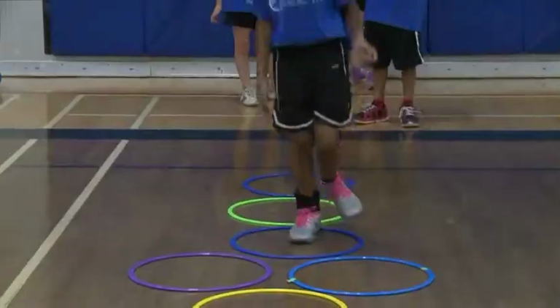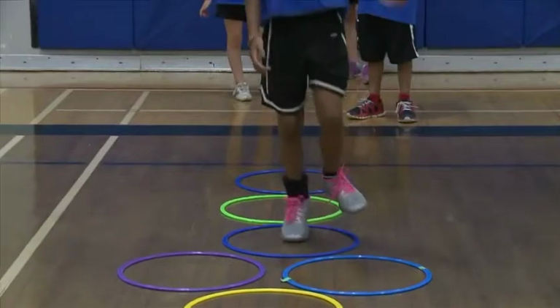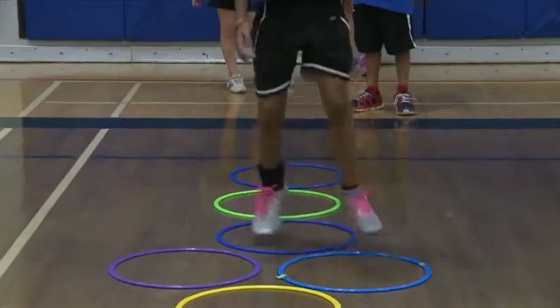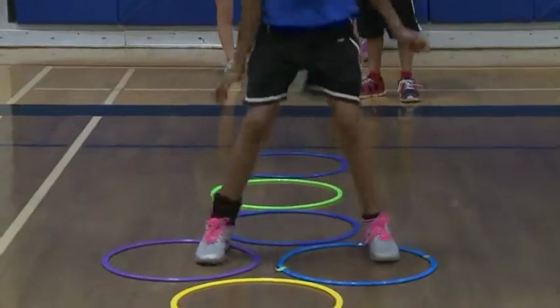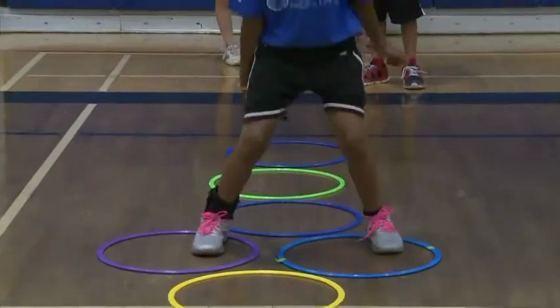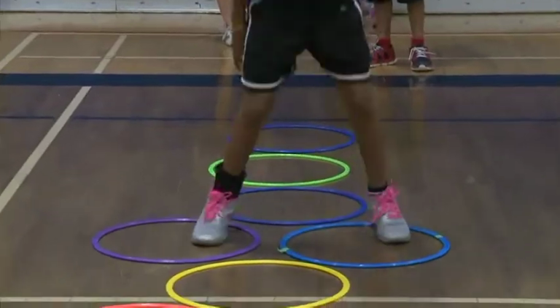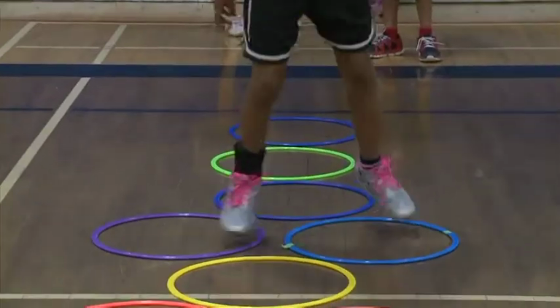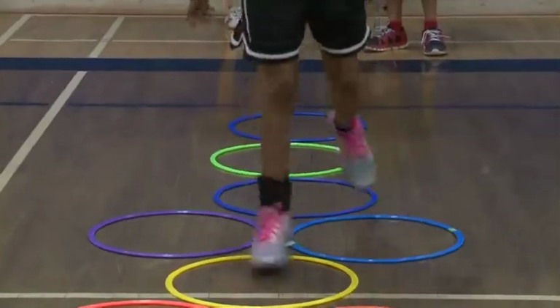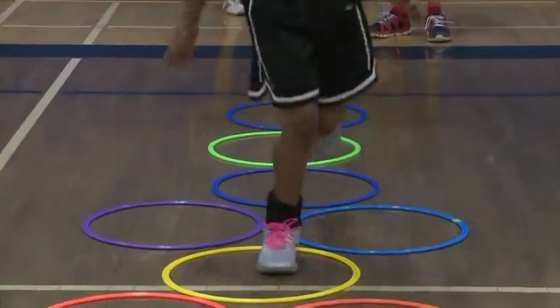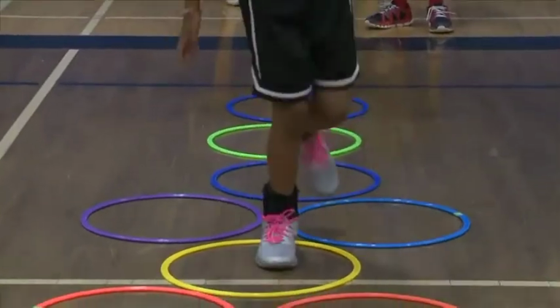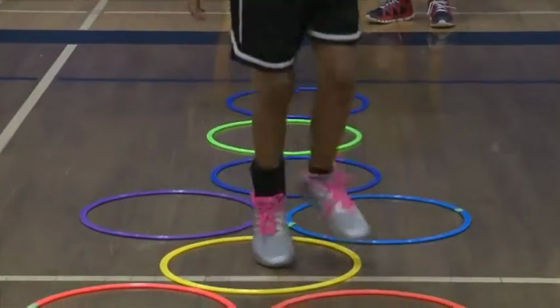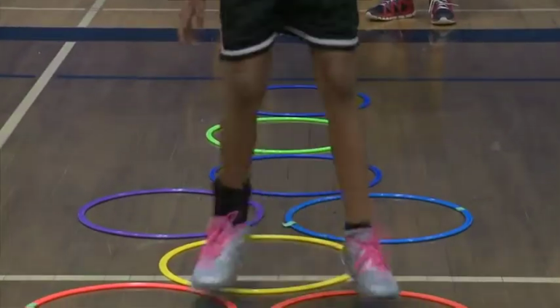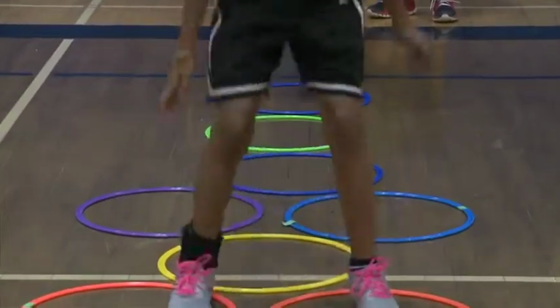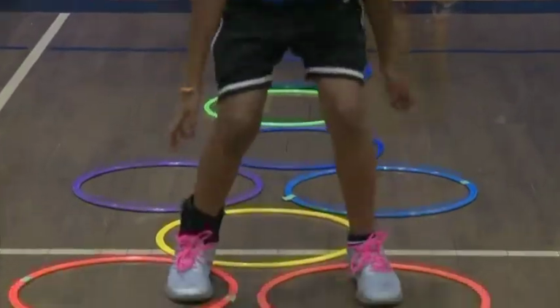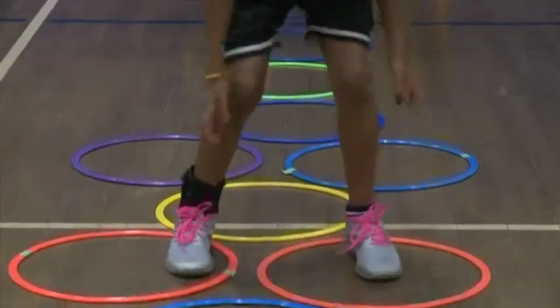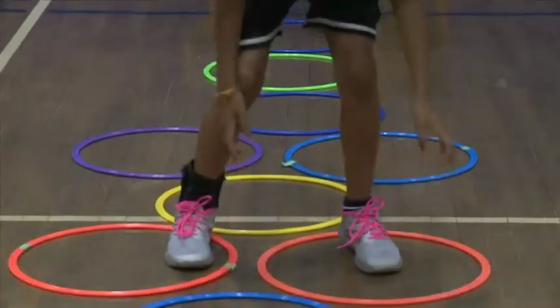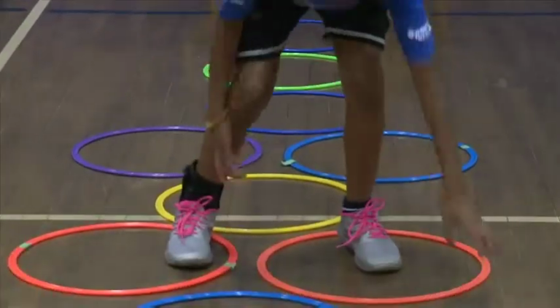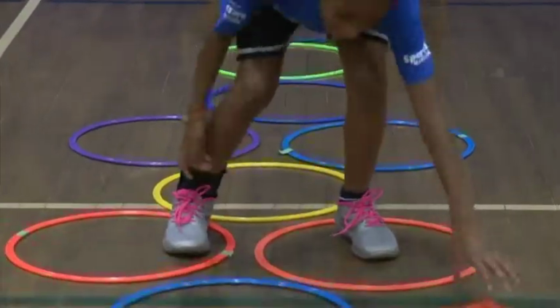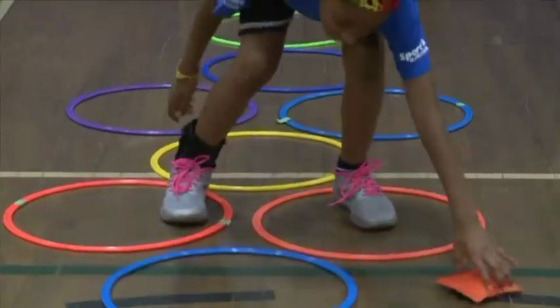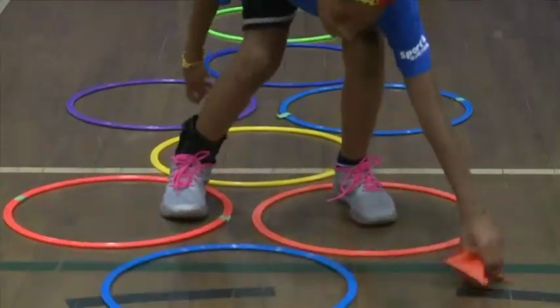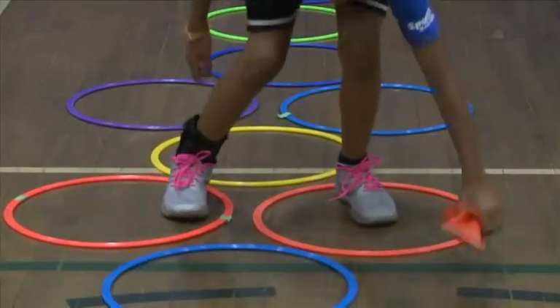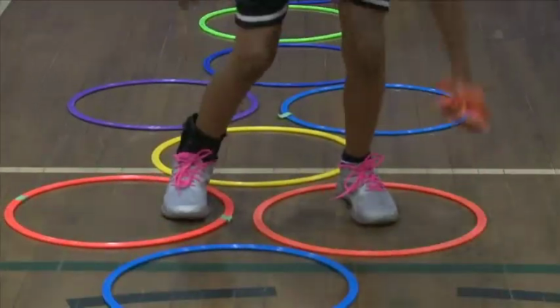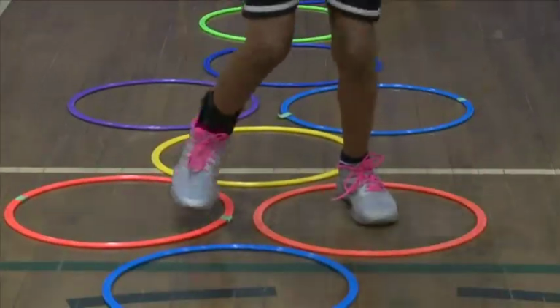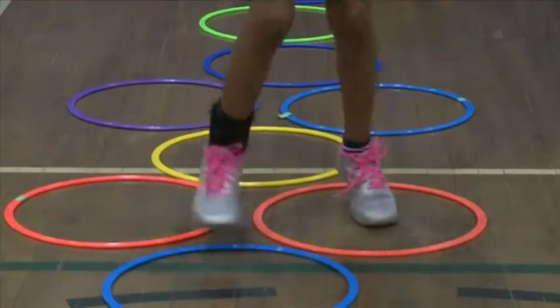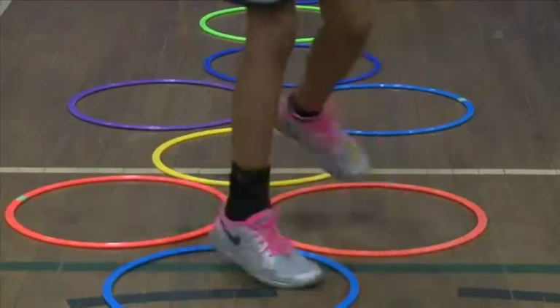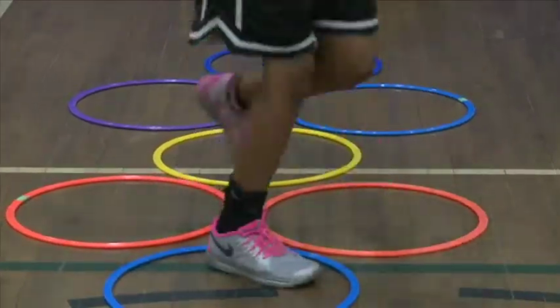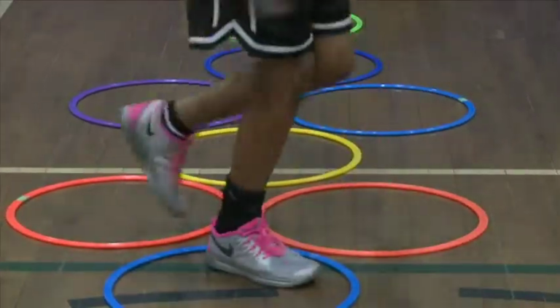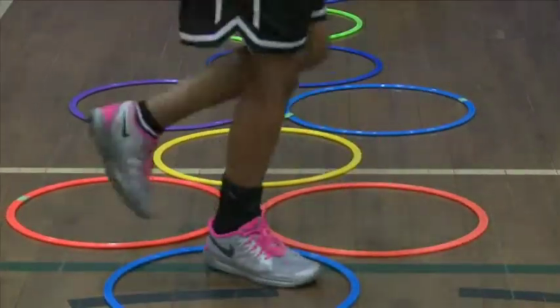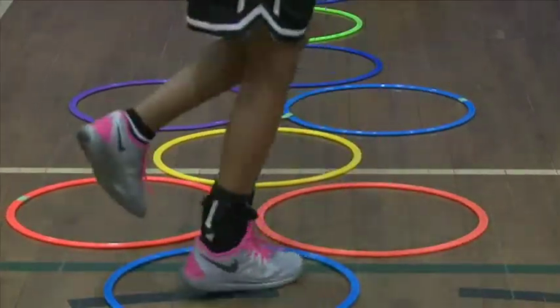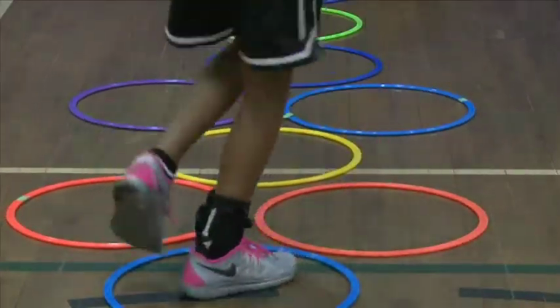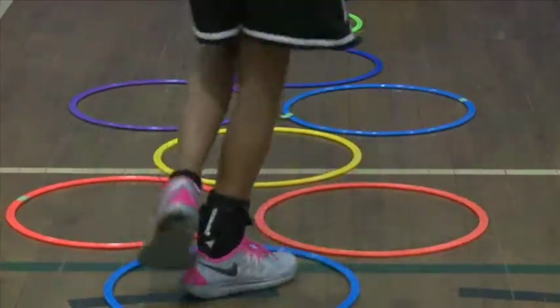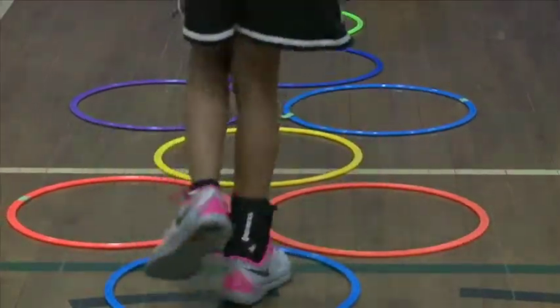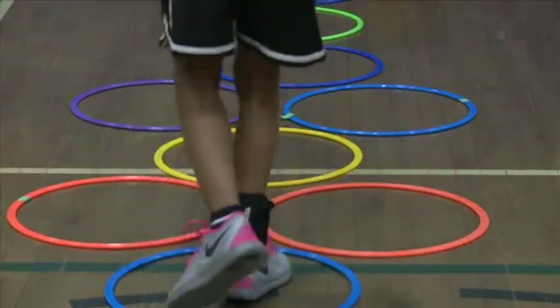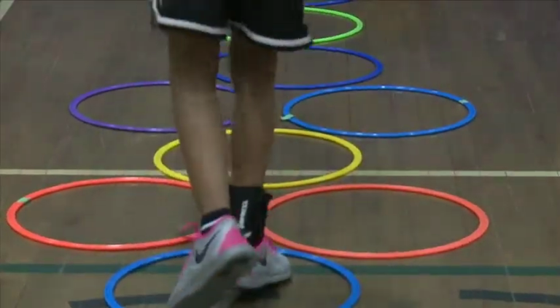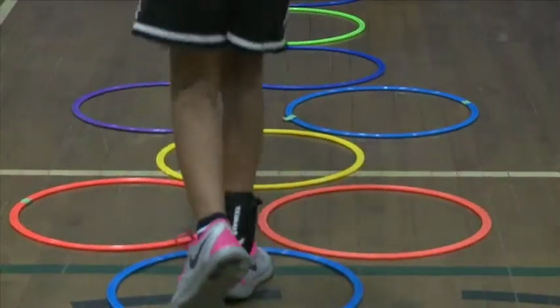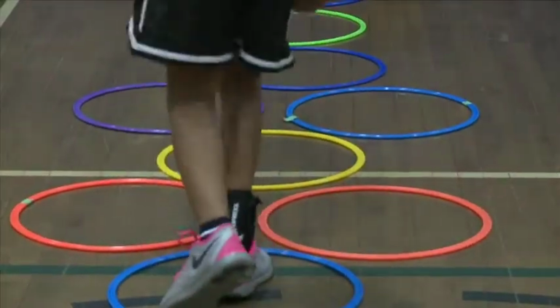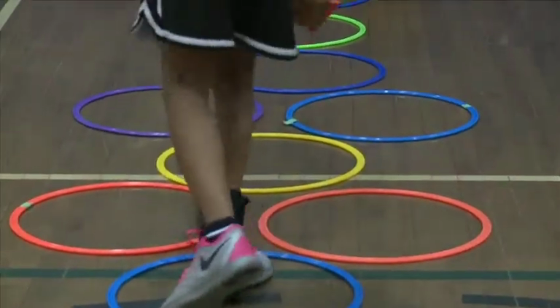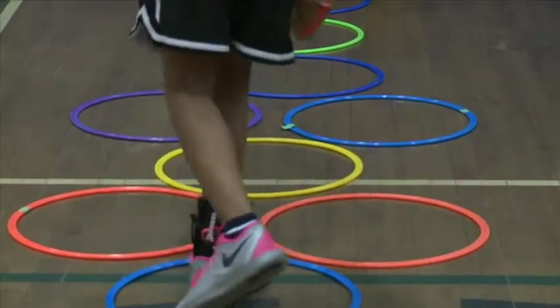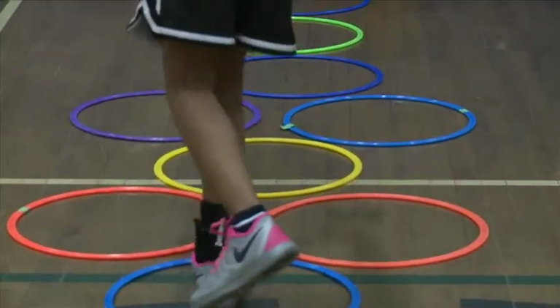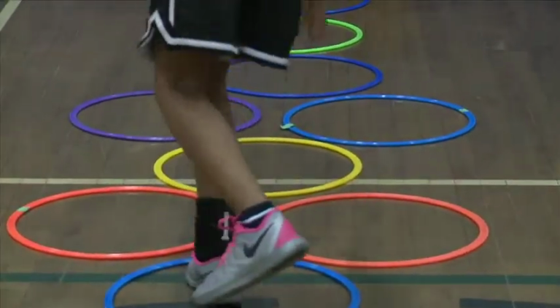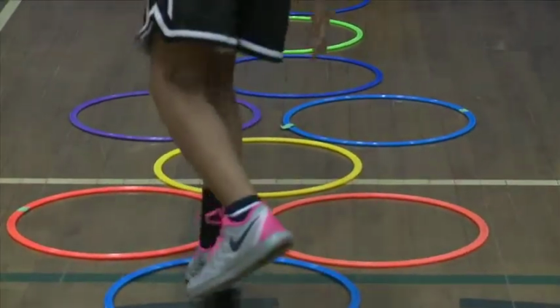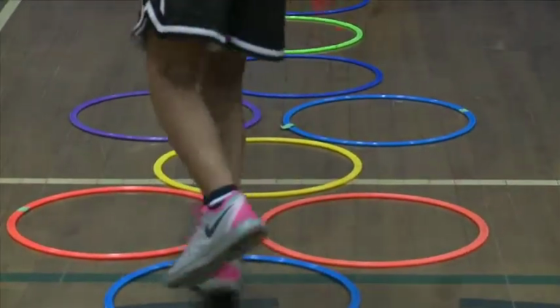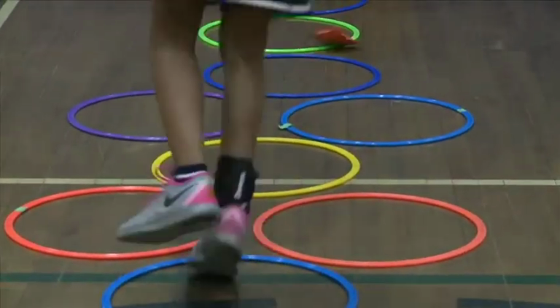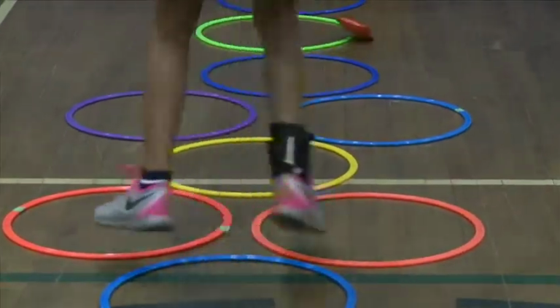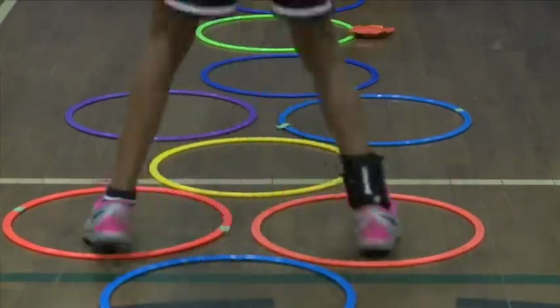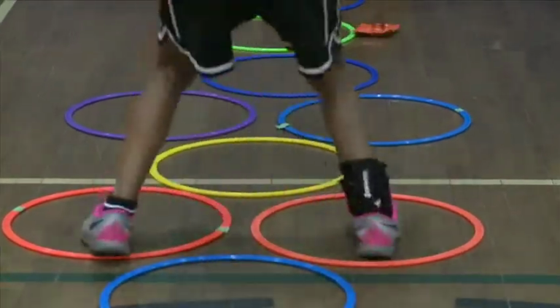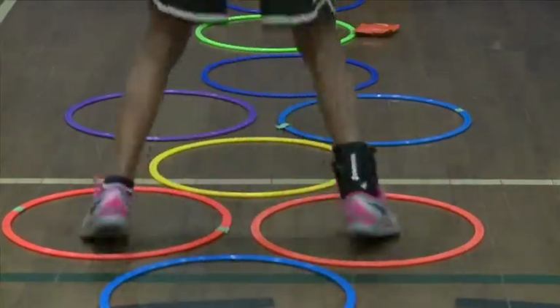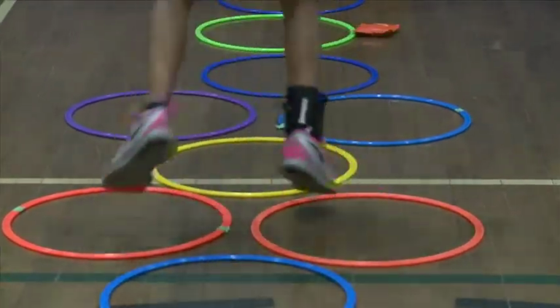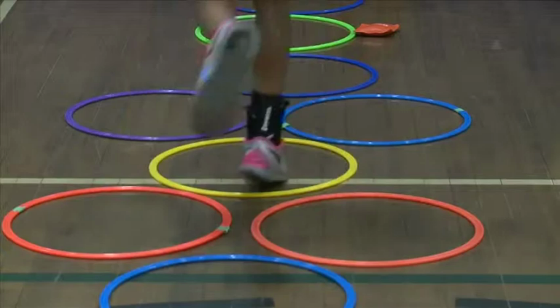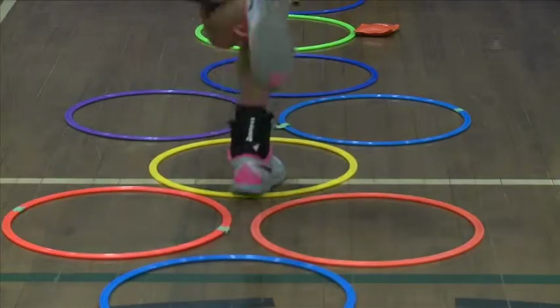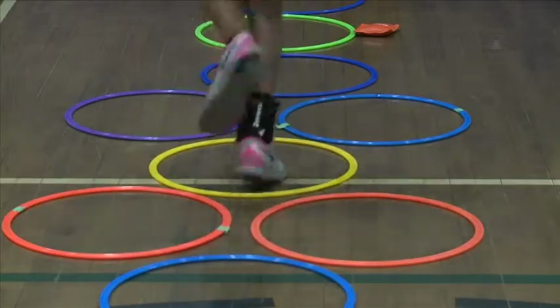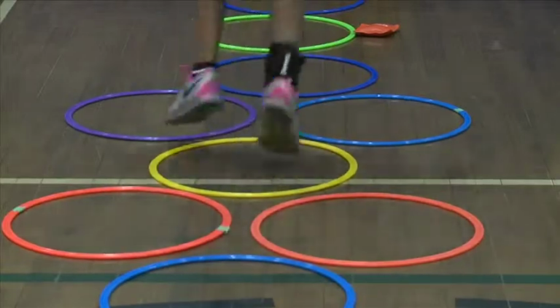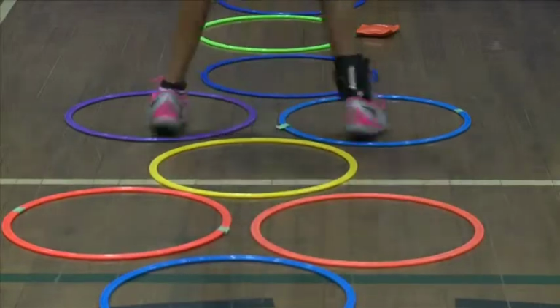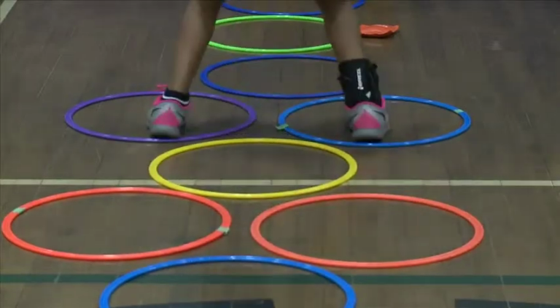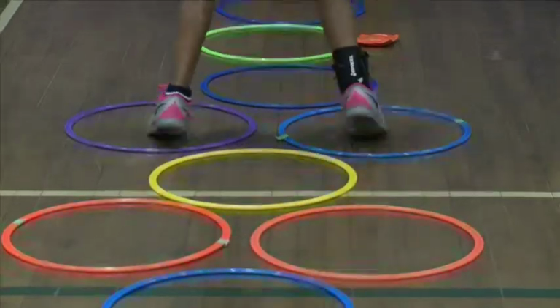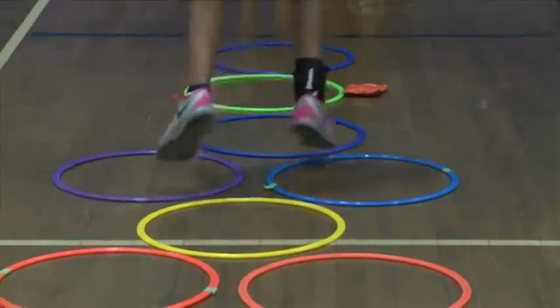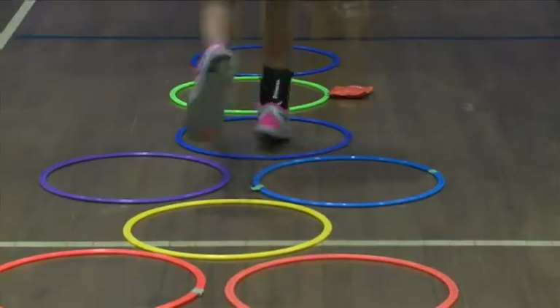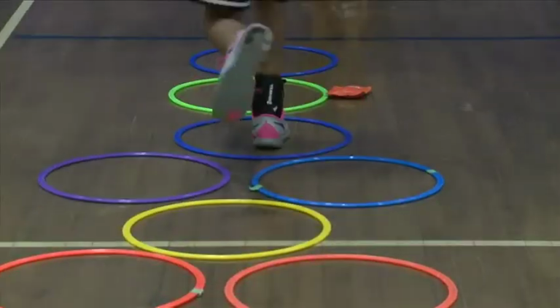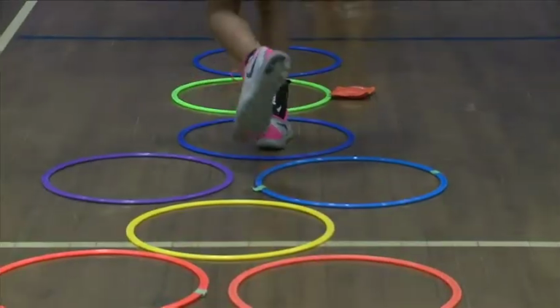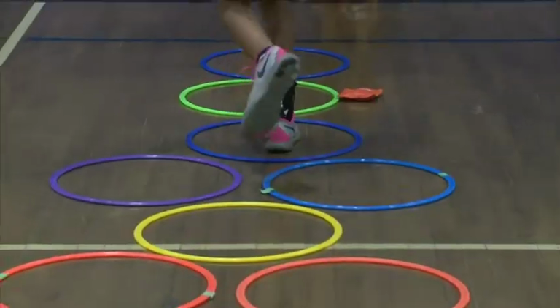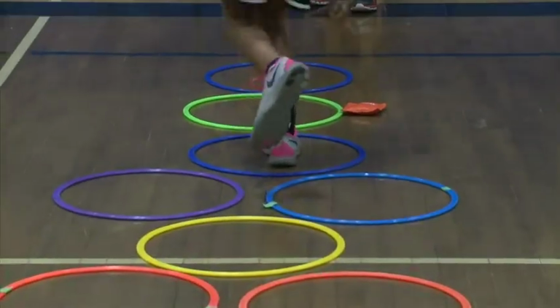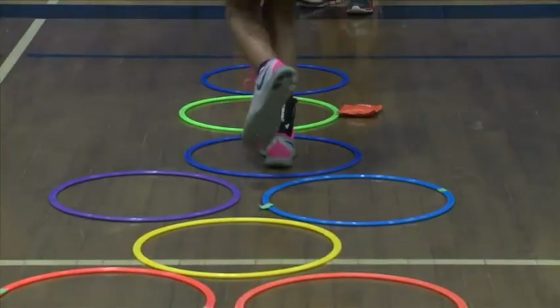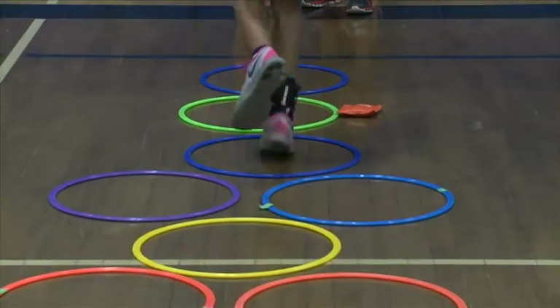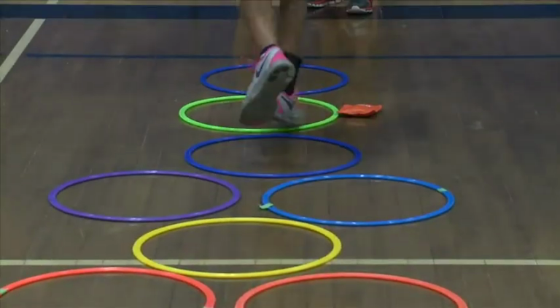Lots of variations of hopscotch are played. Let the child build their own hopscotch after you have shown them how to play.